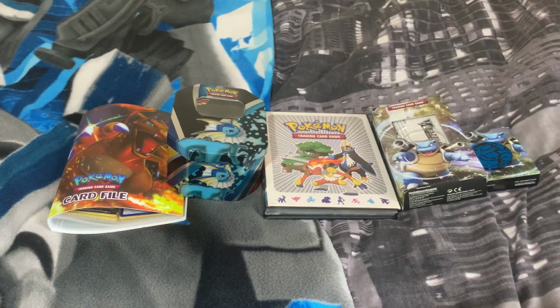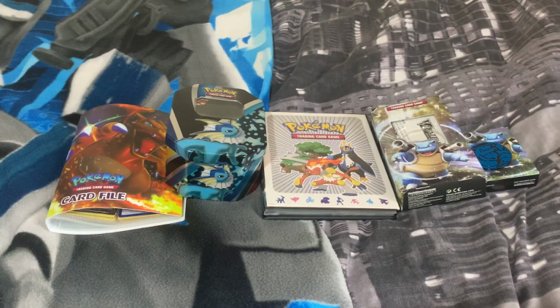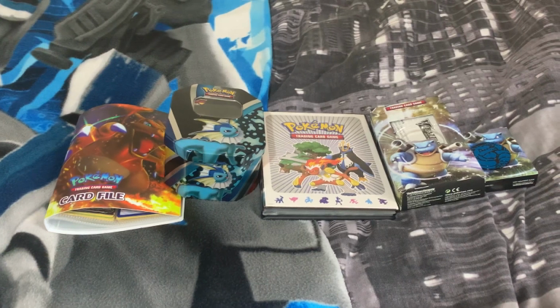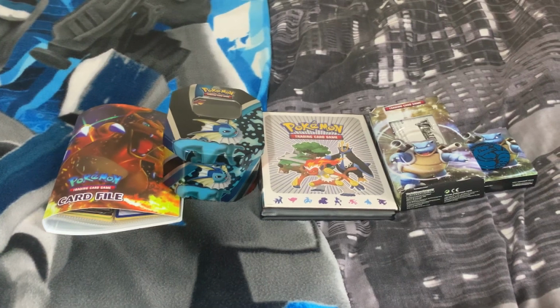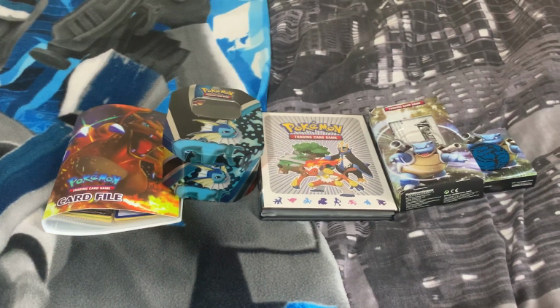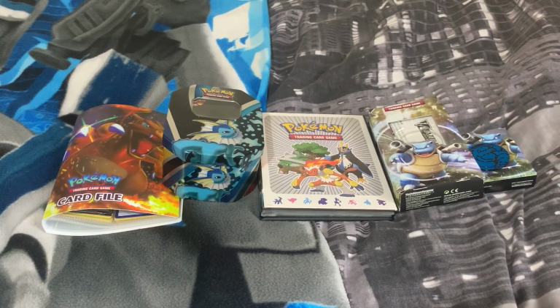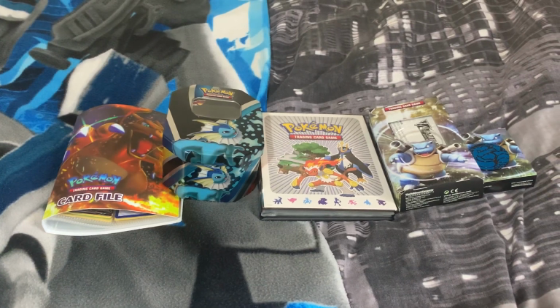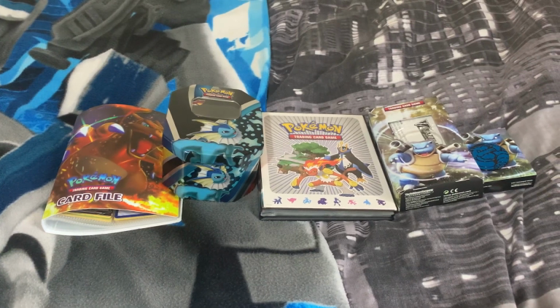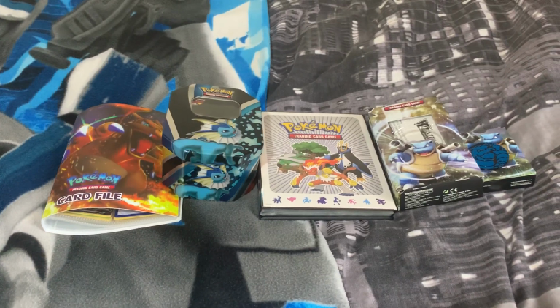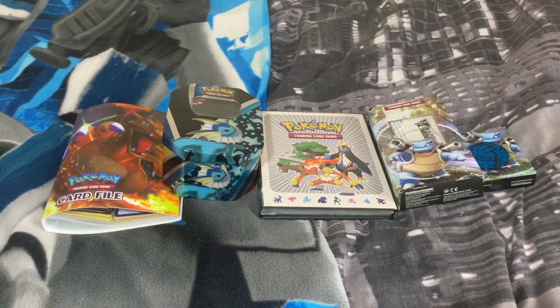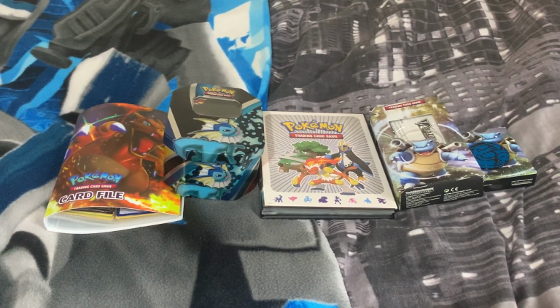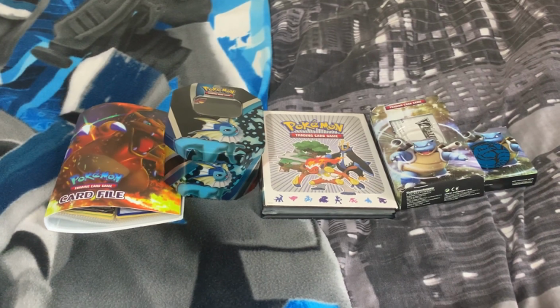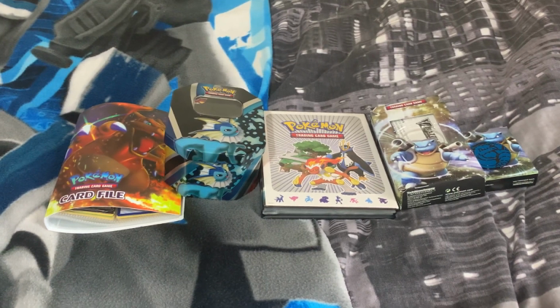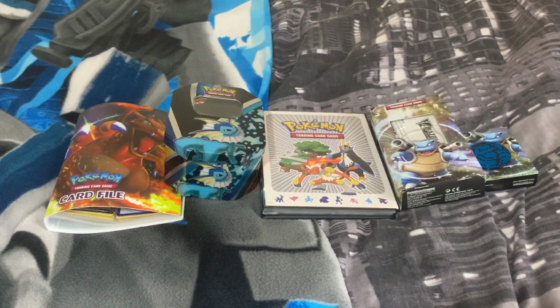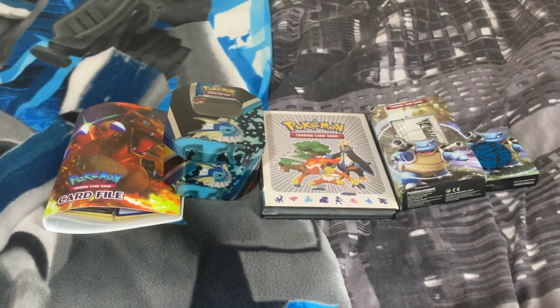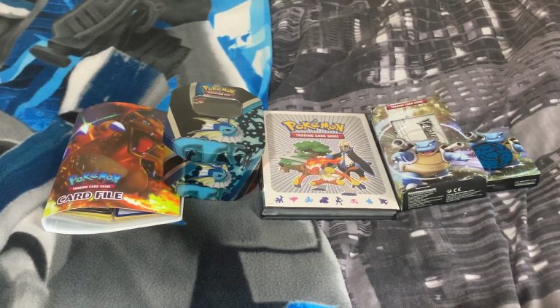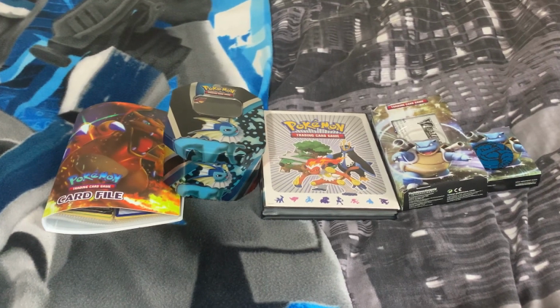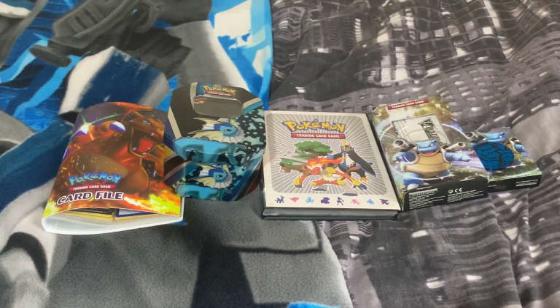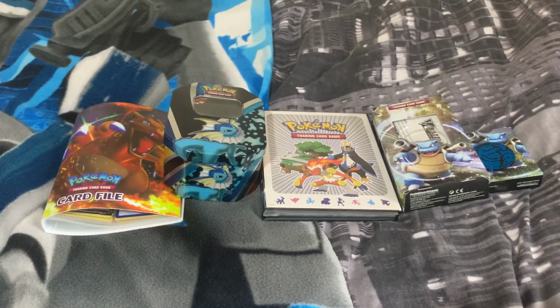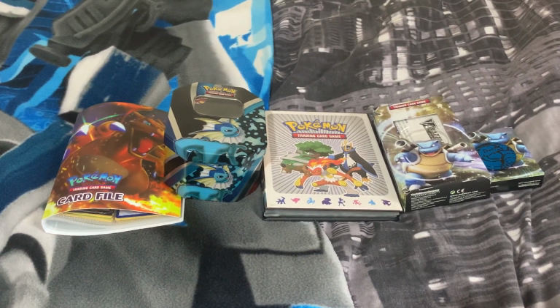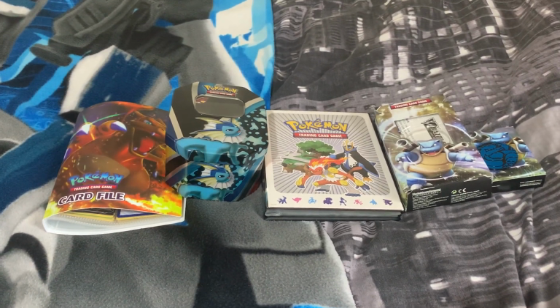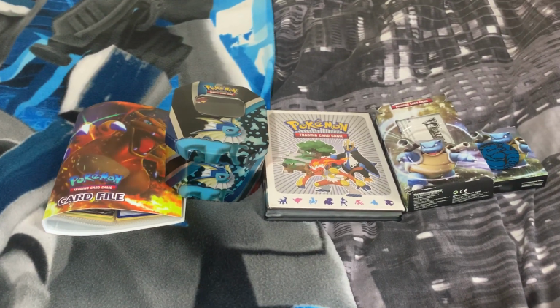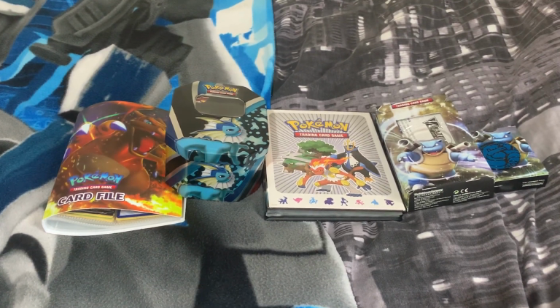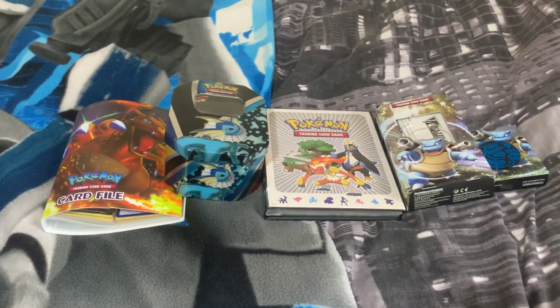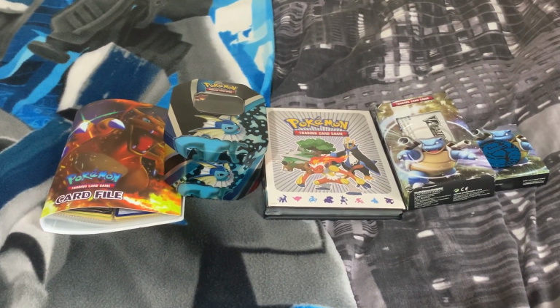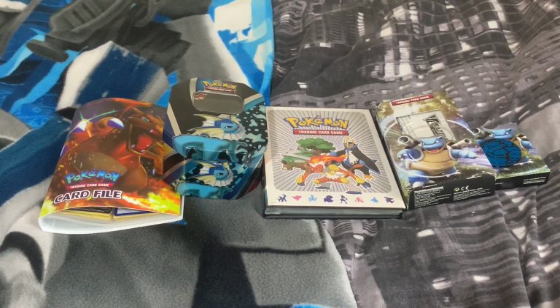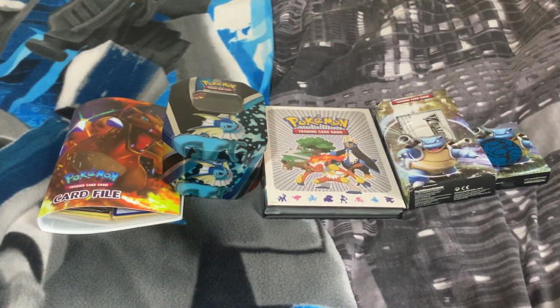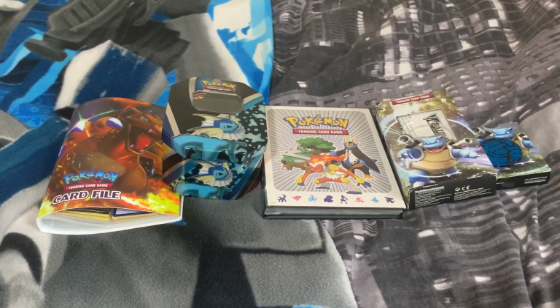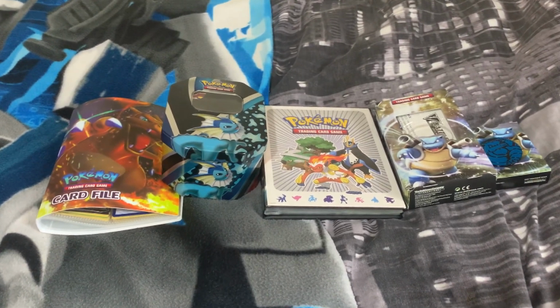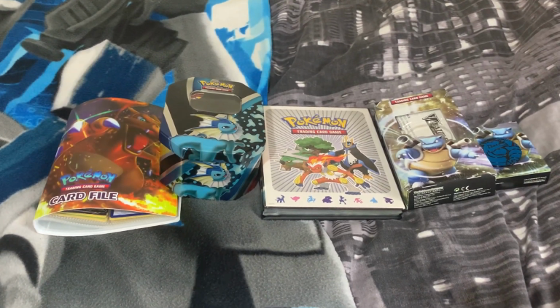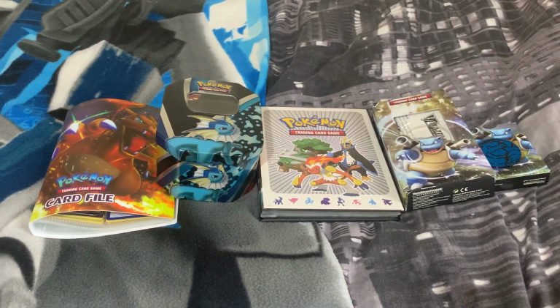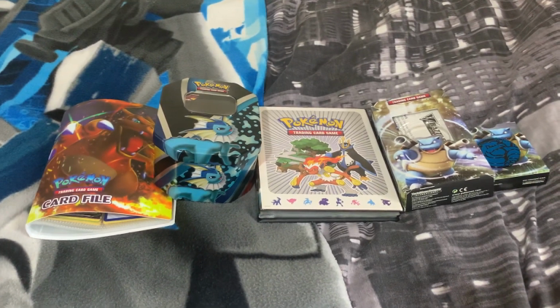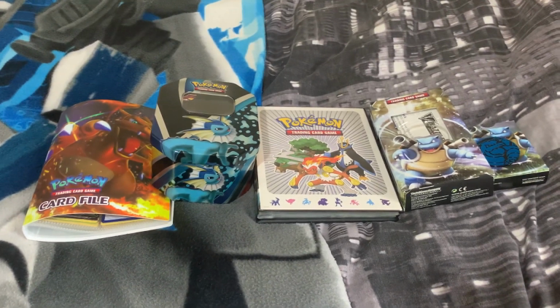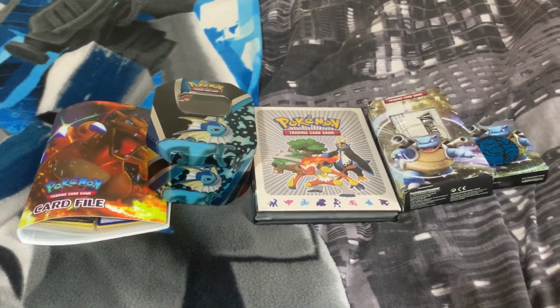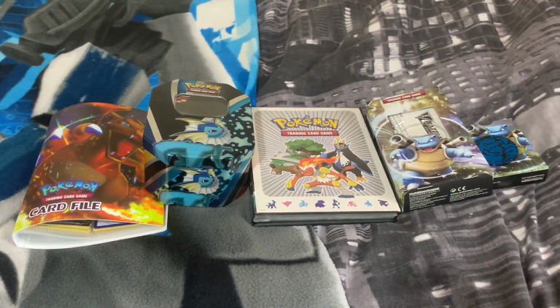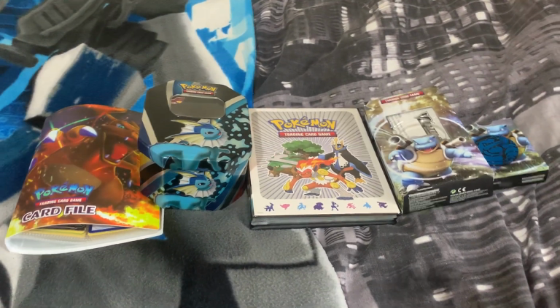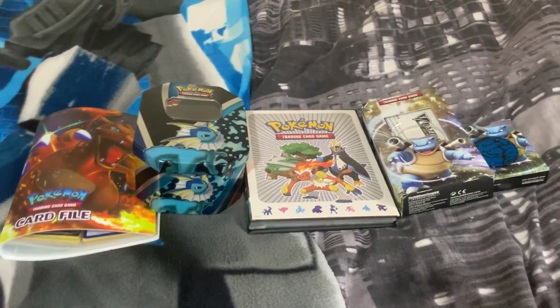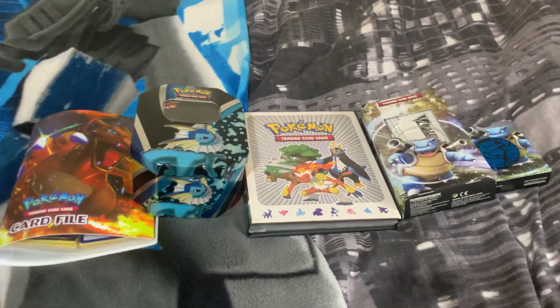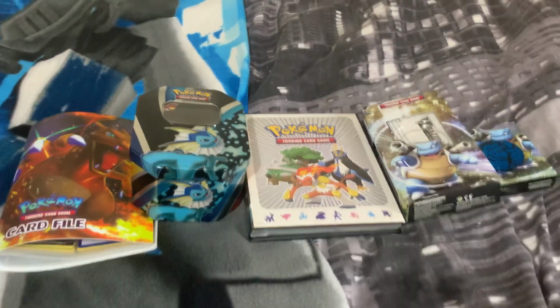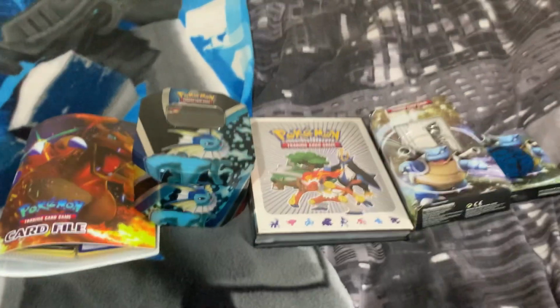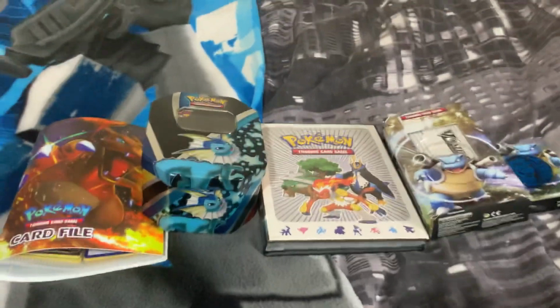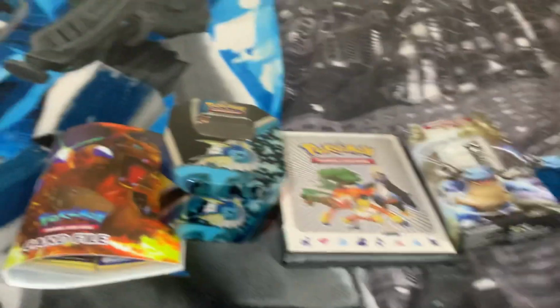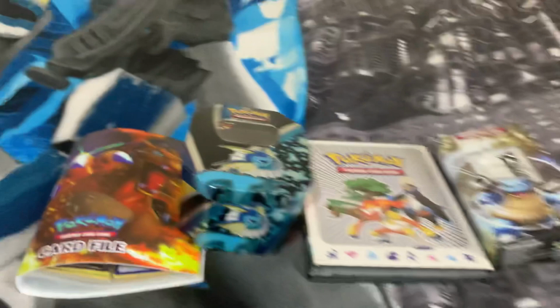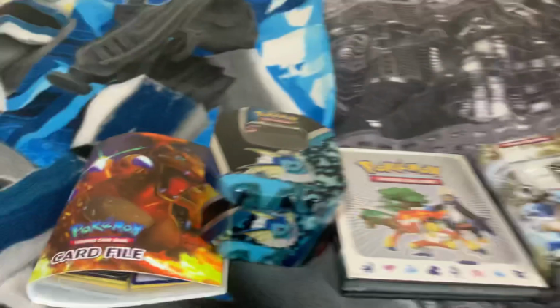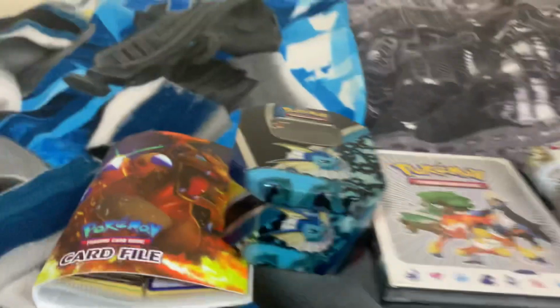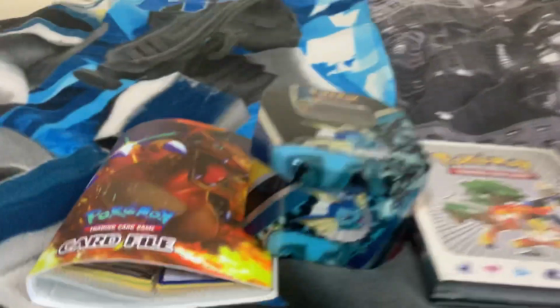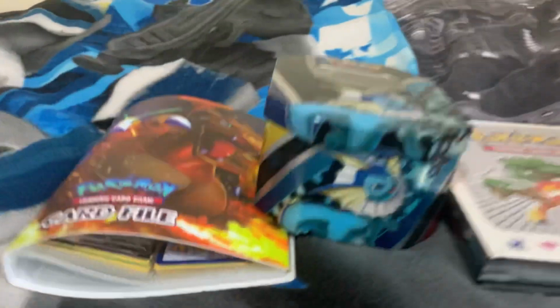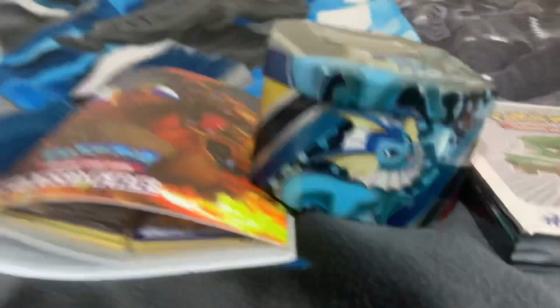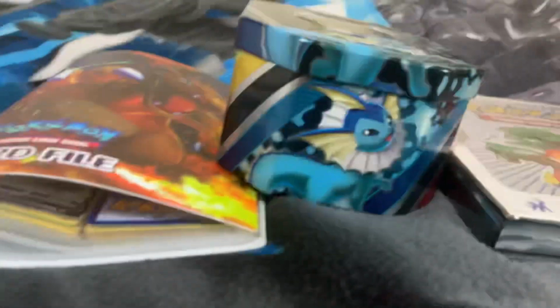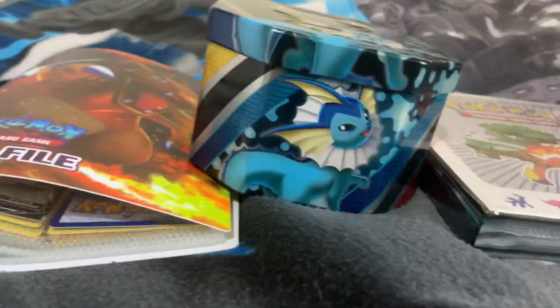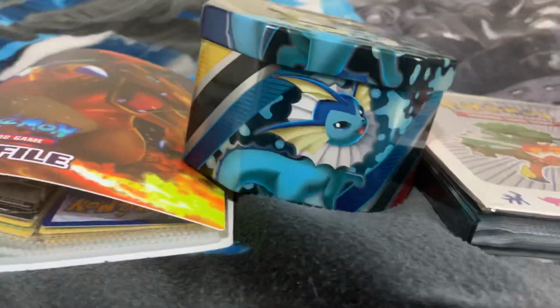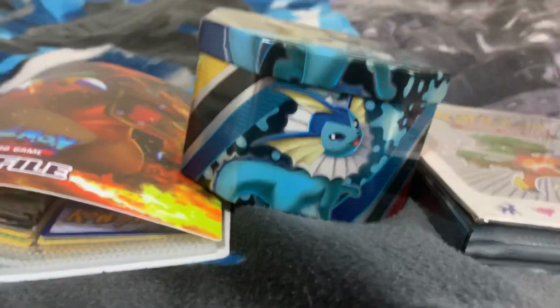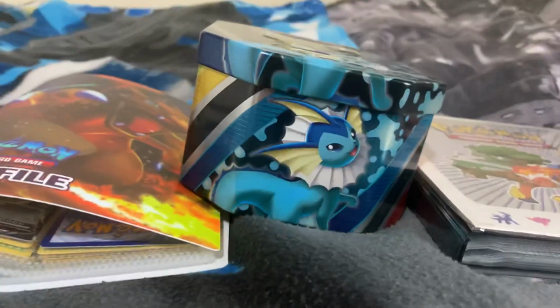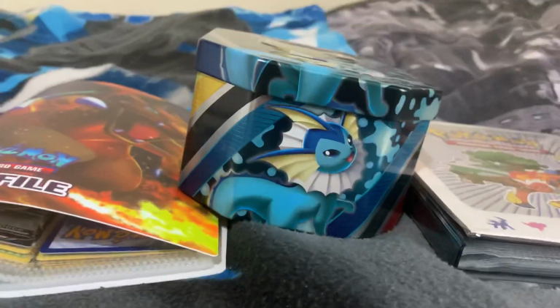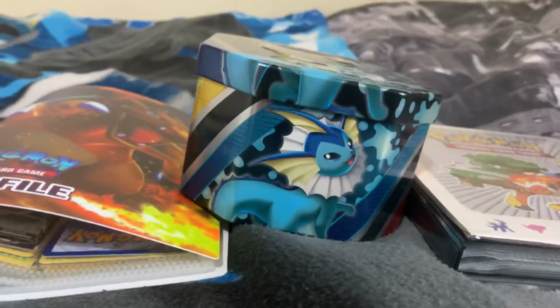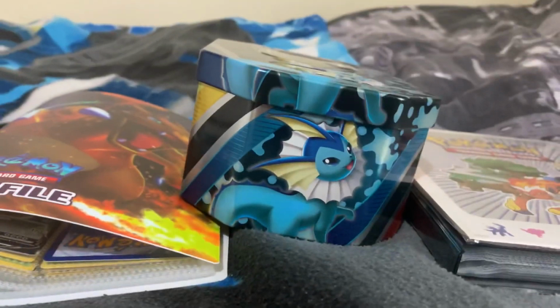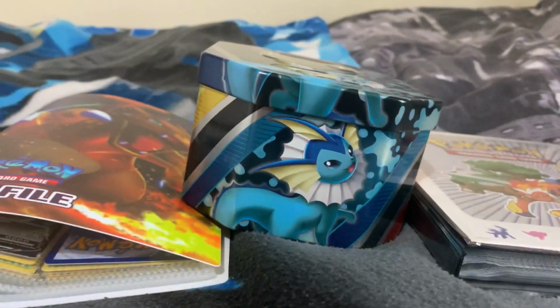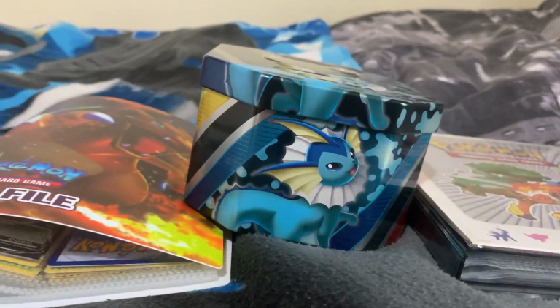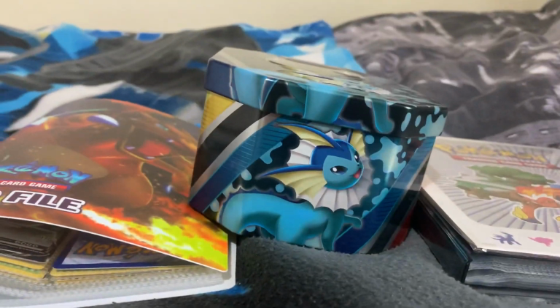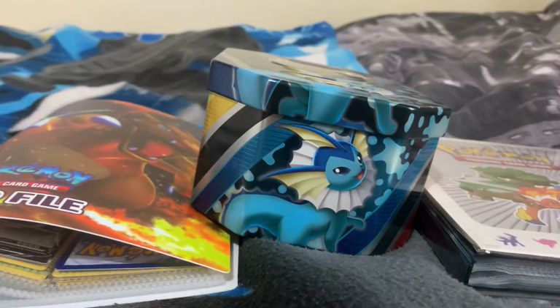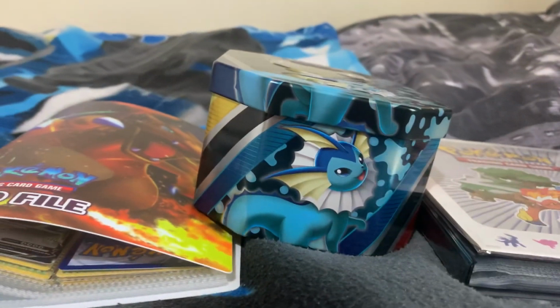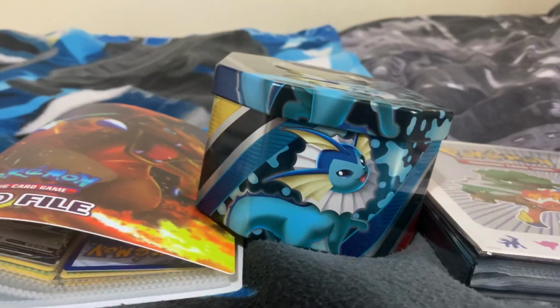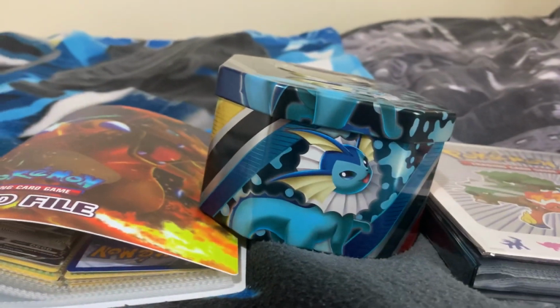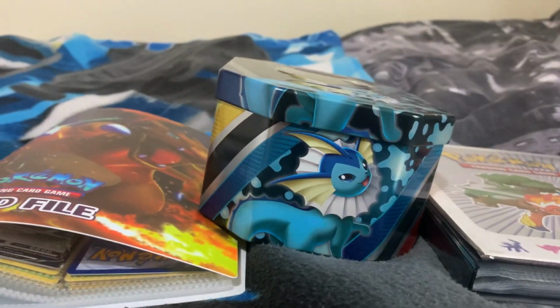Hi guys, Pigaboy here, back with another video, and today I'm going to be looking at some Pokemon cards.